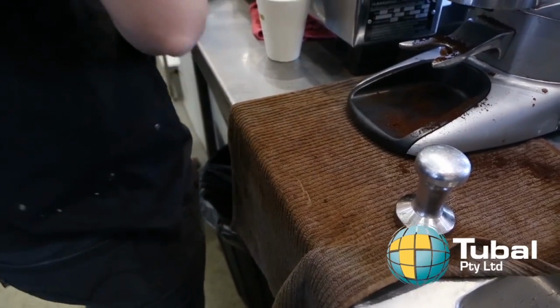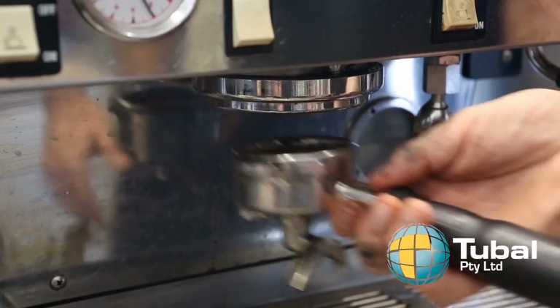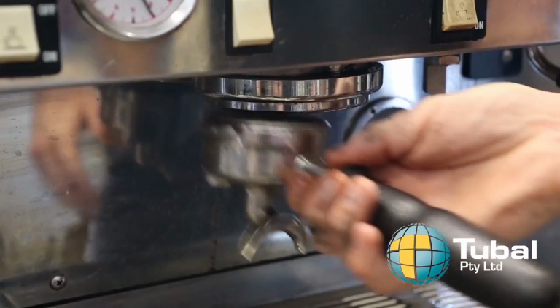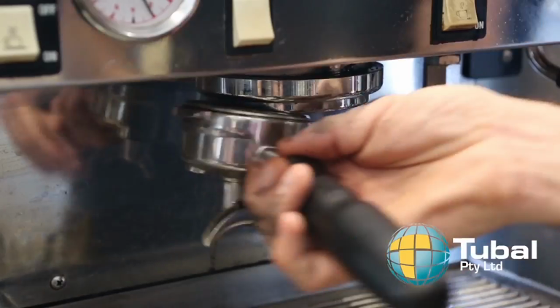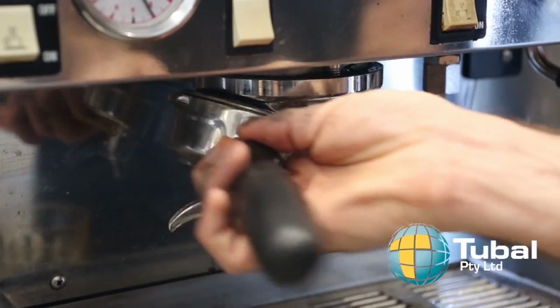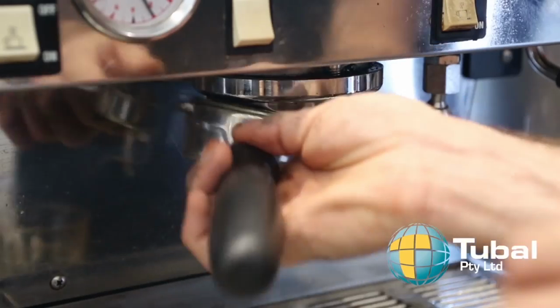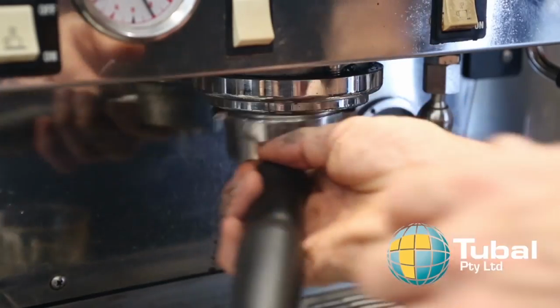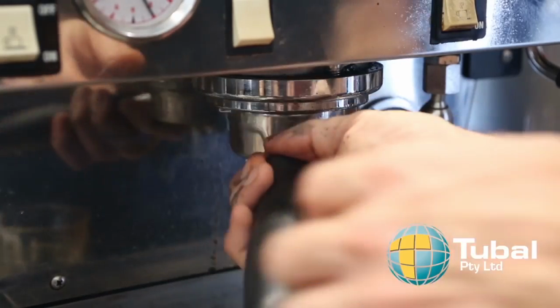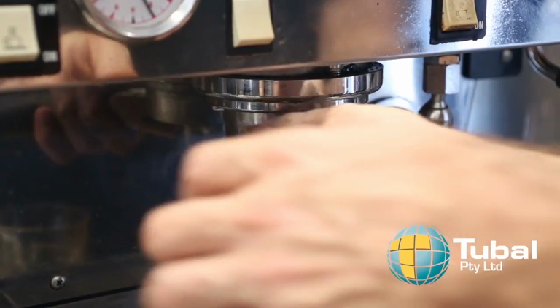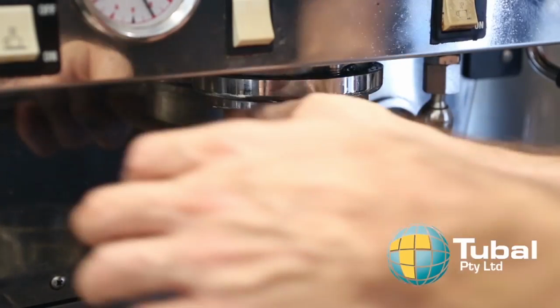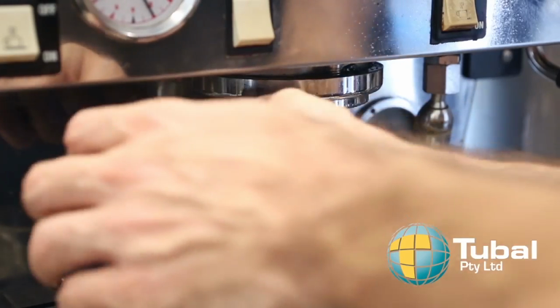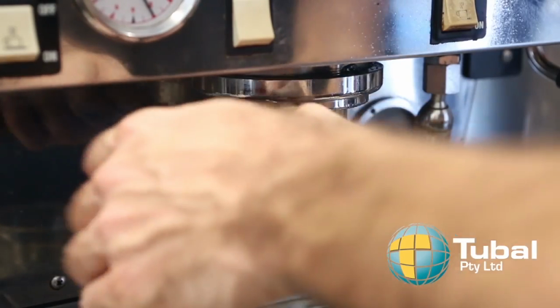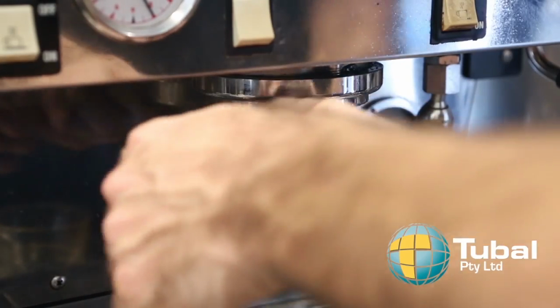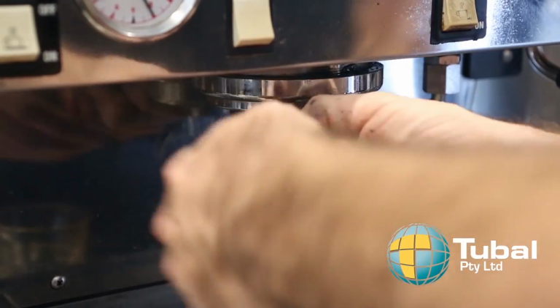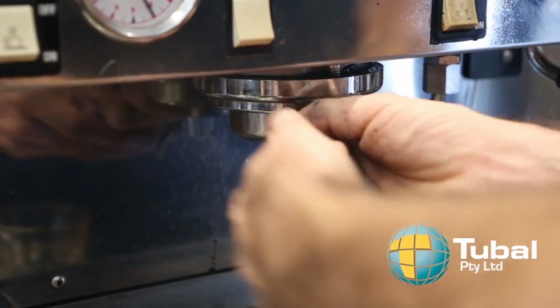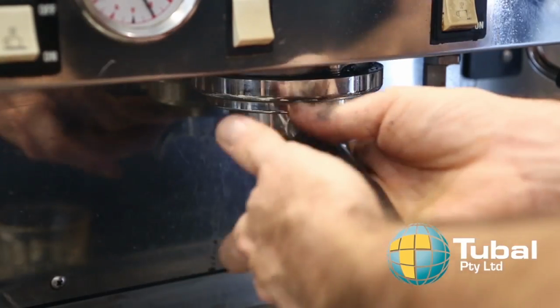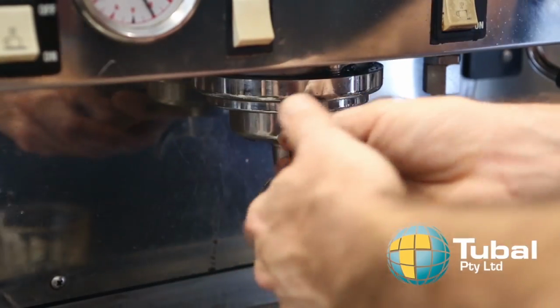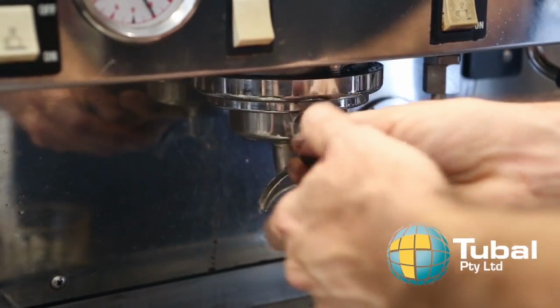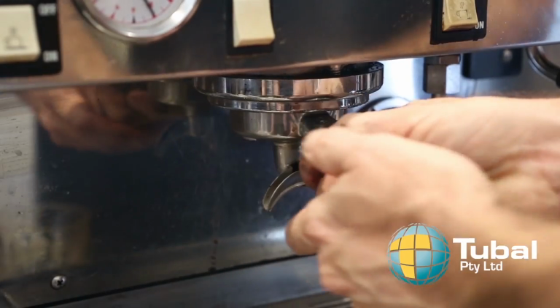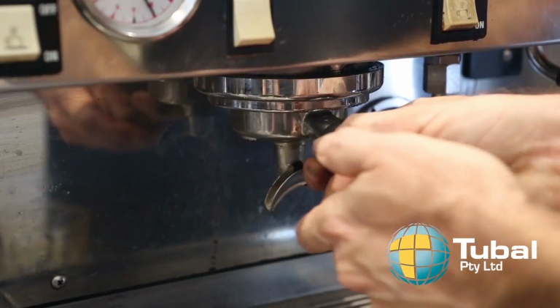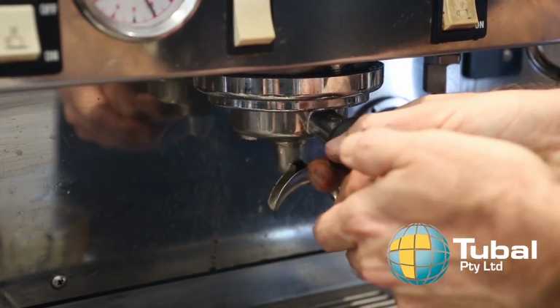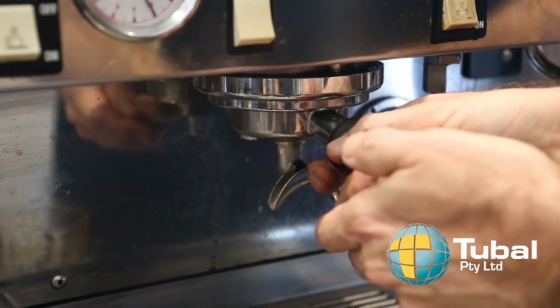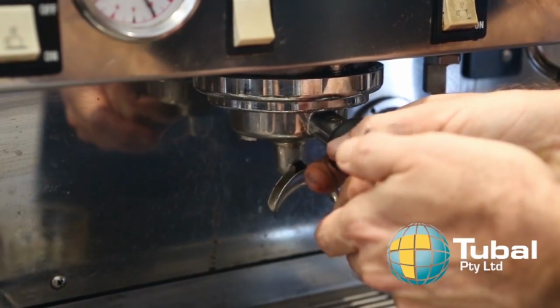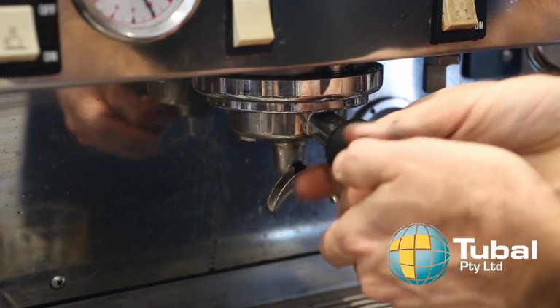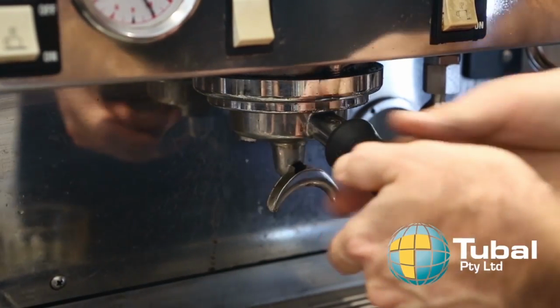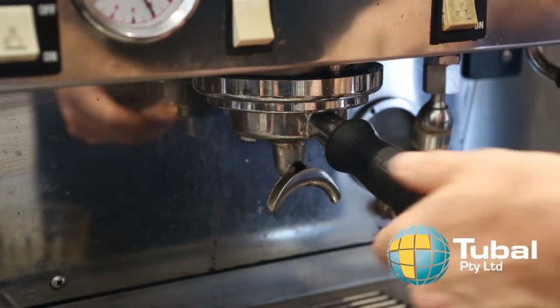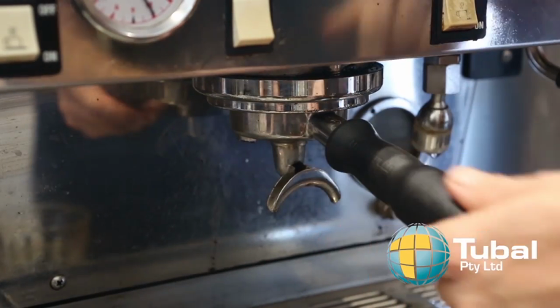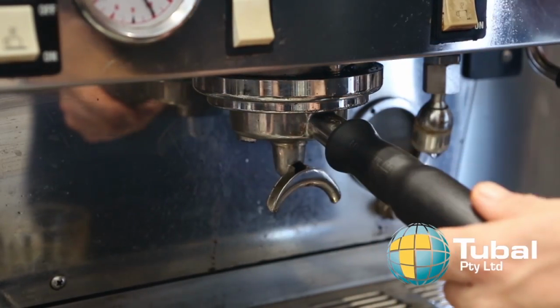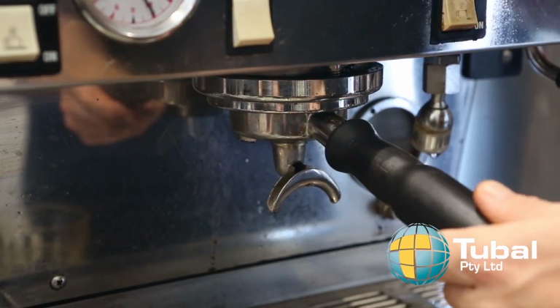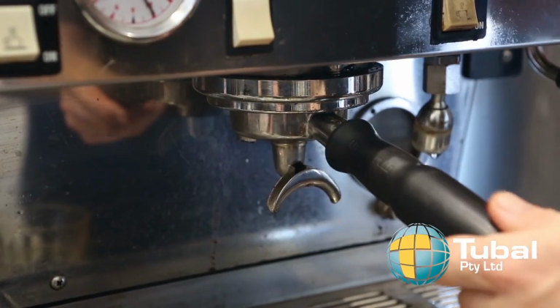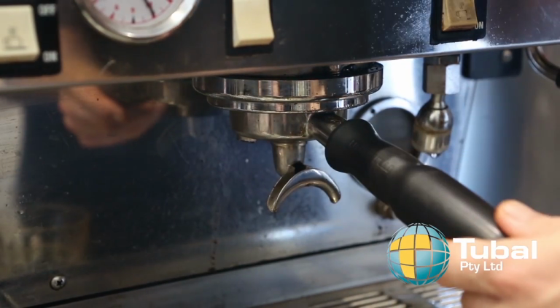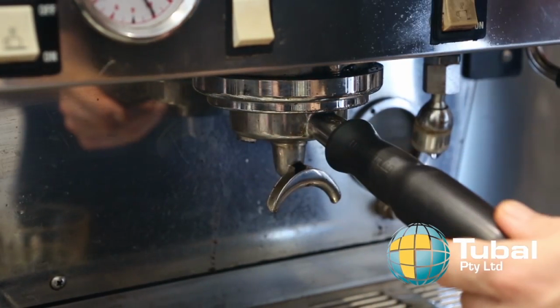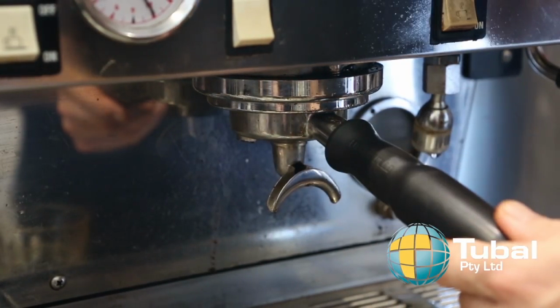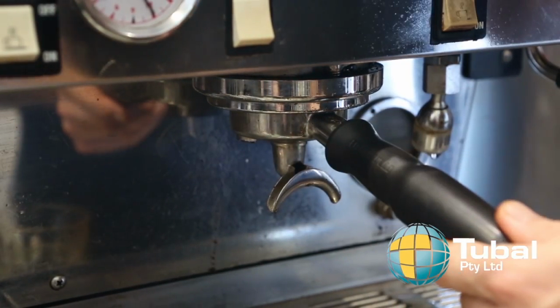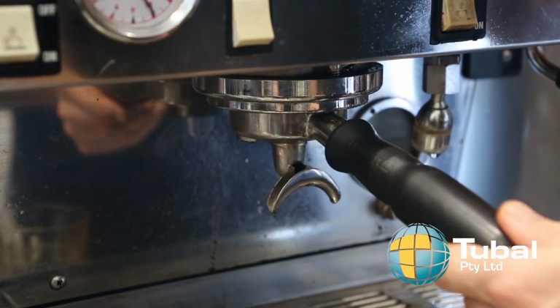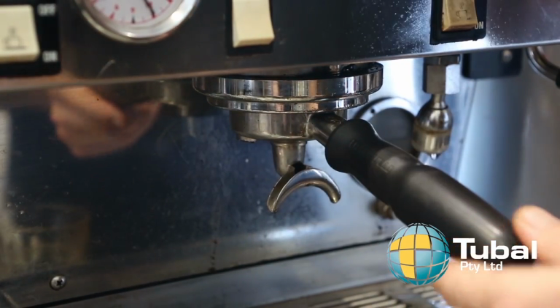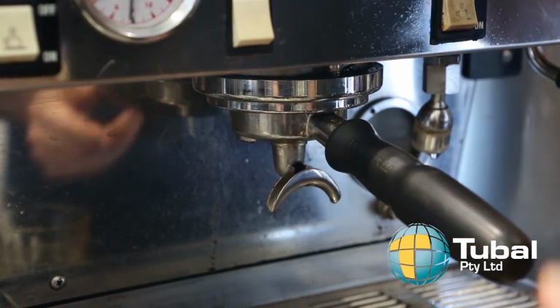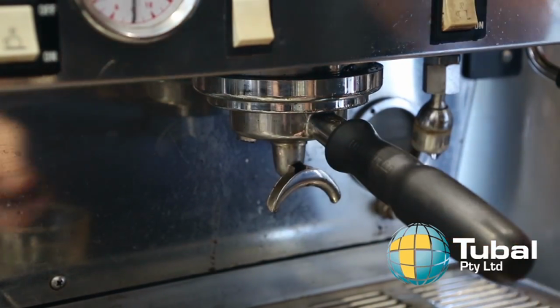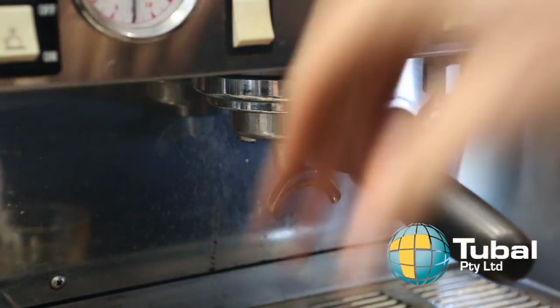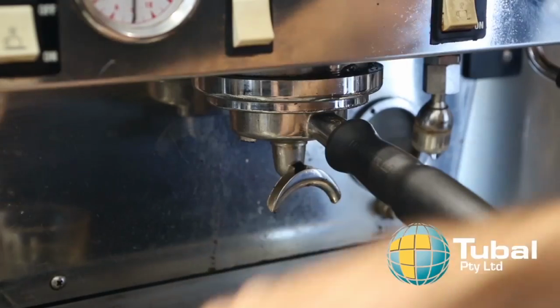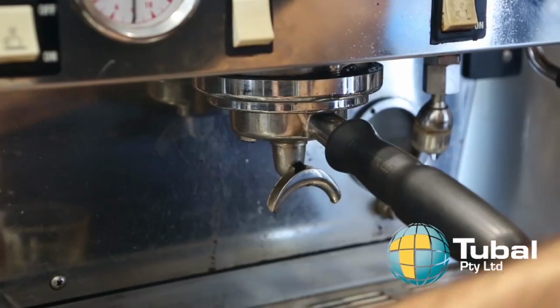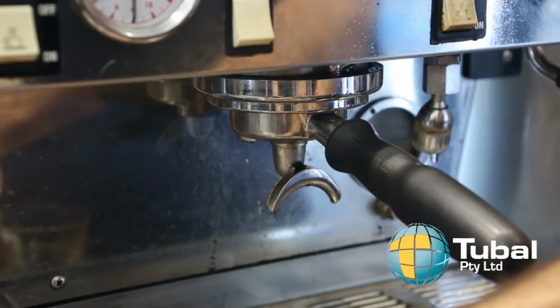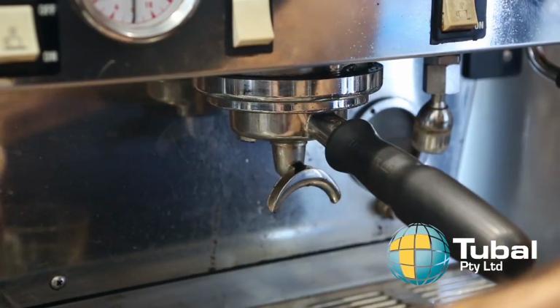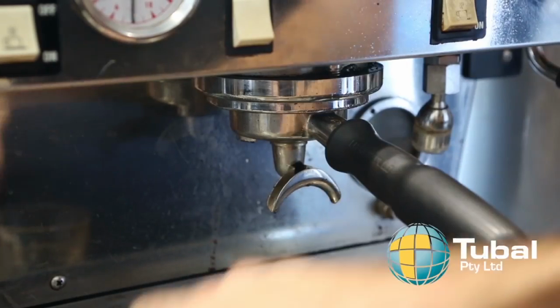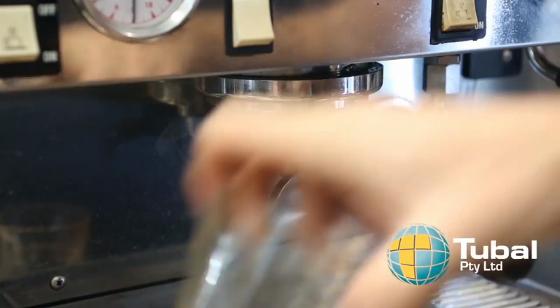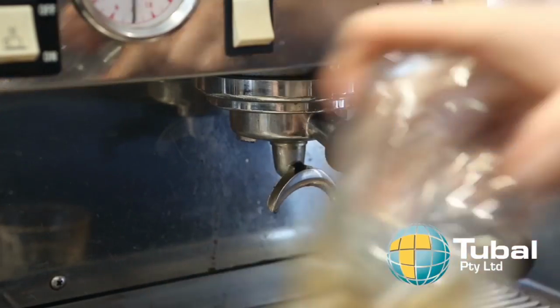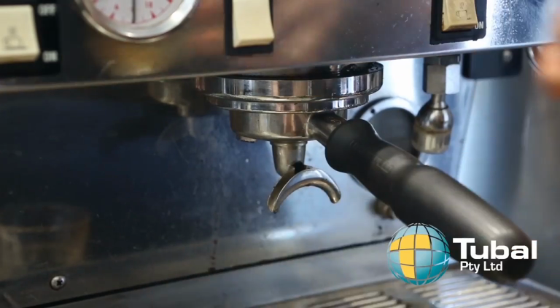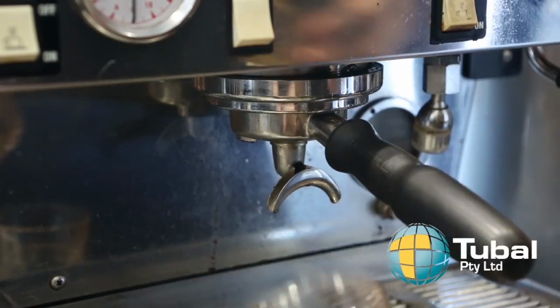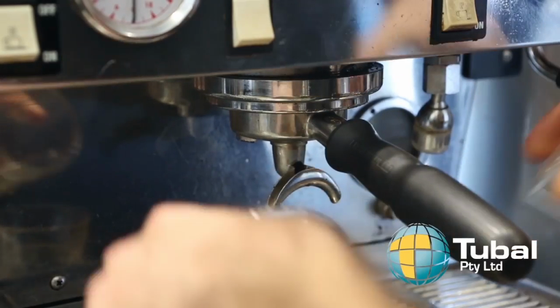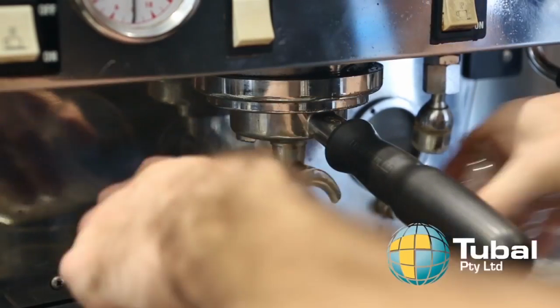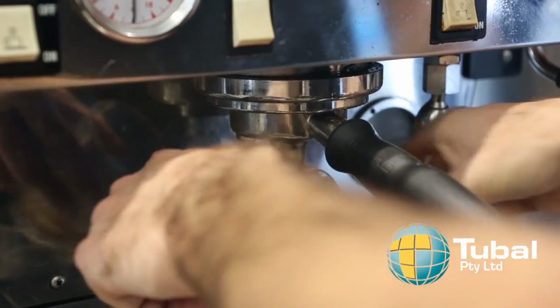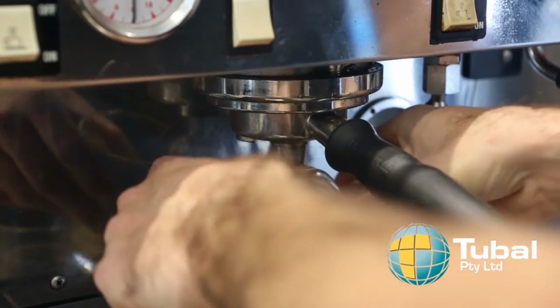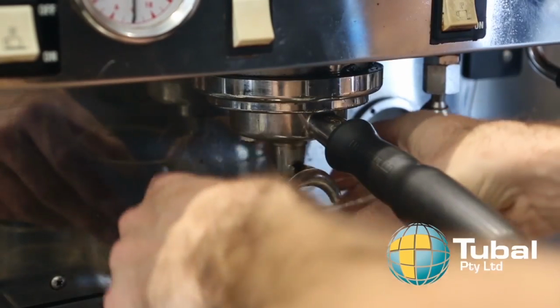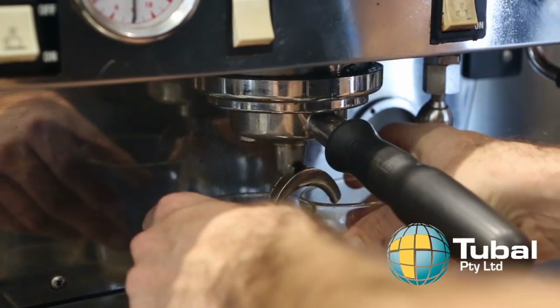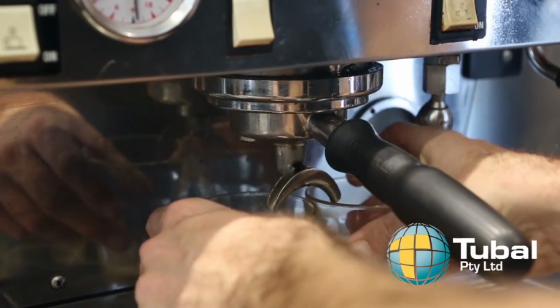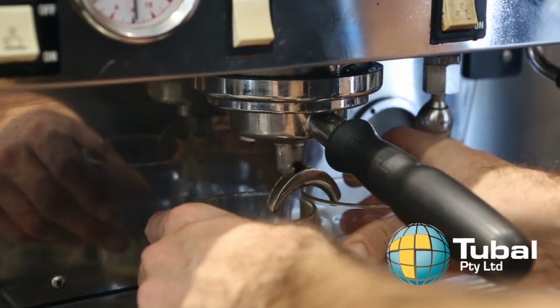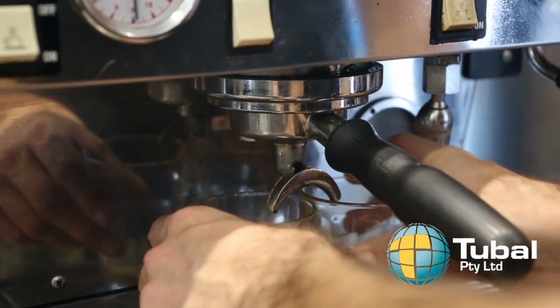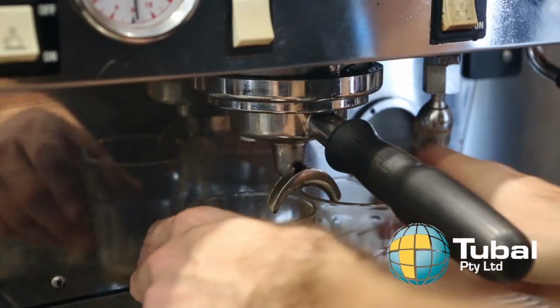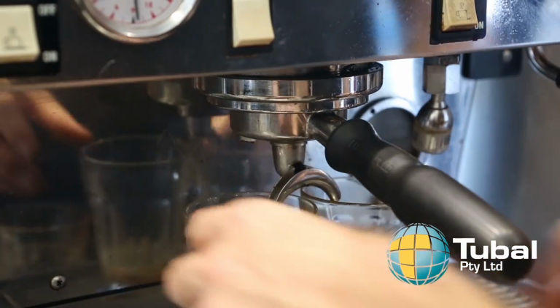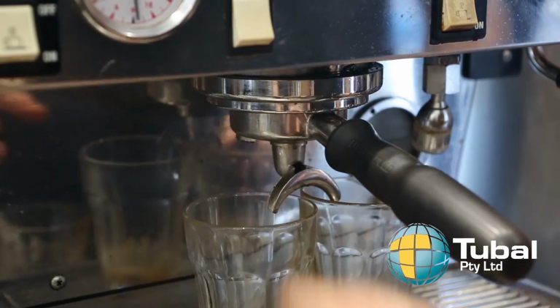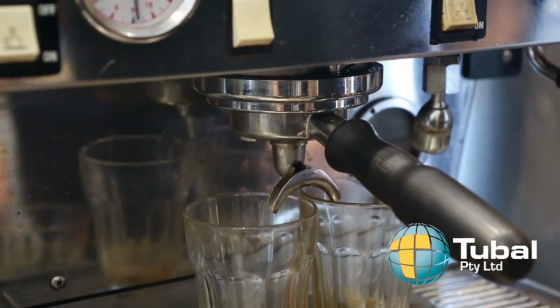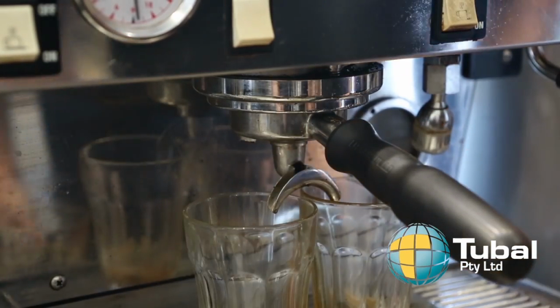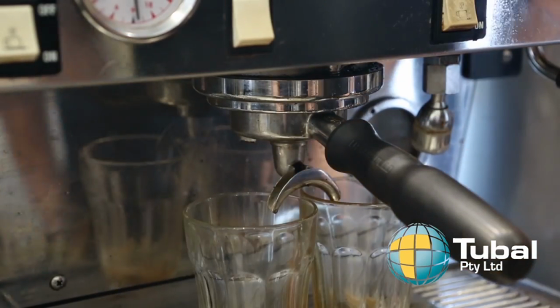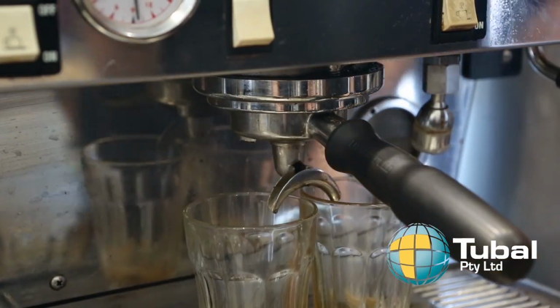Attach the group handle and ensure correct seal. Start the pour straight away and monitor the quality of the extraction.